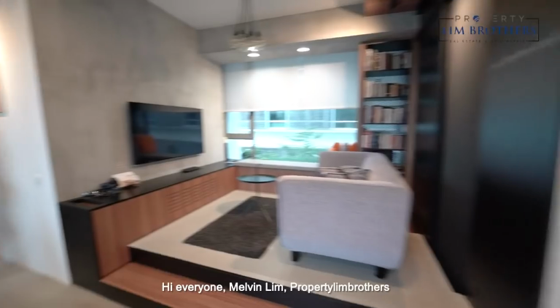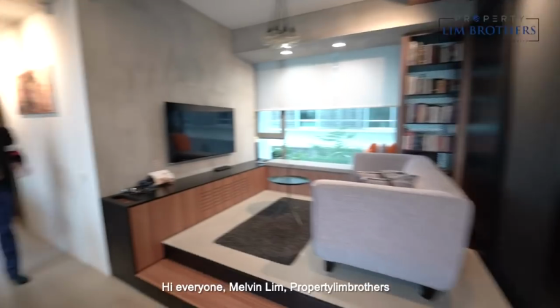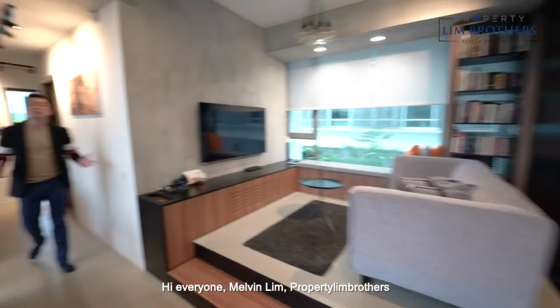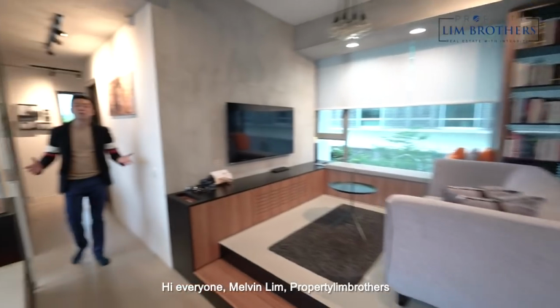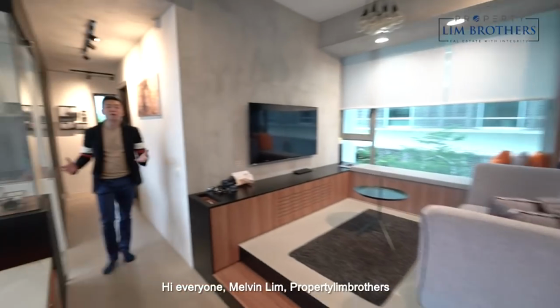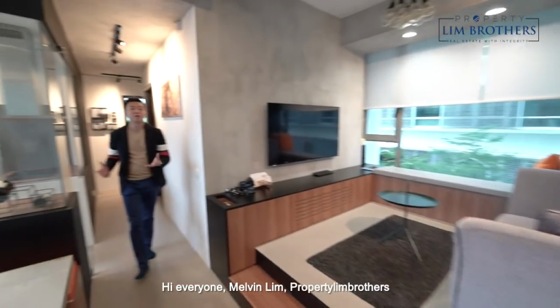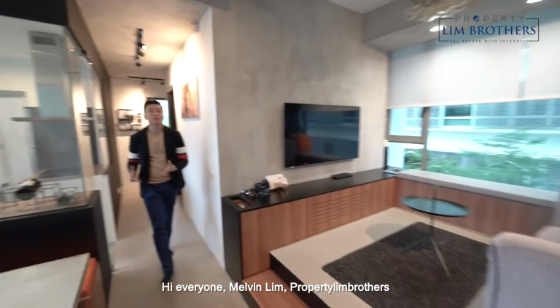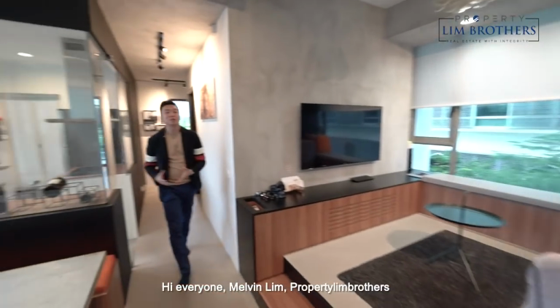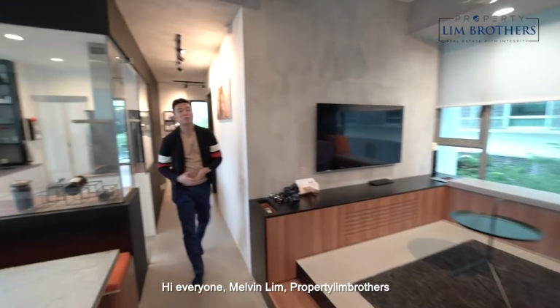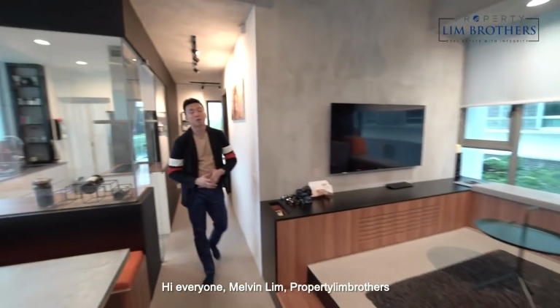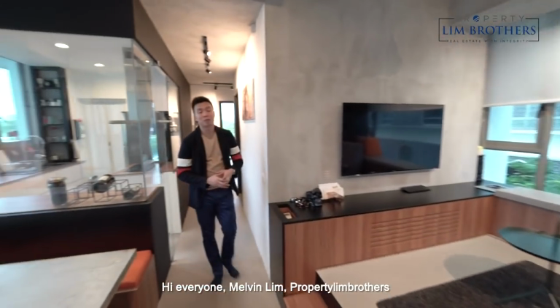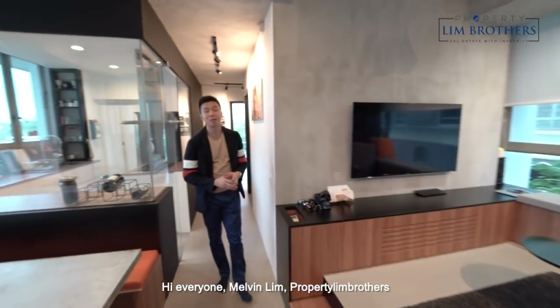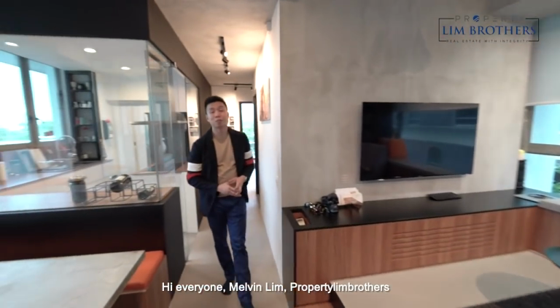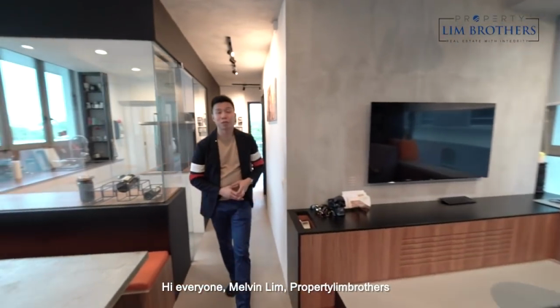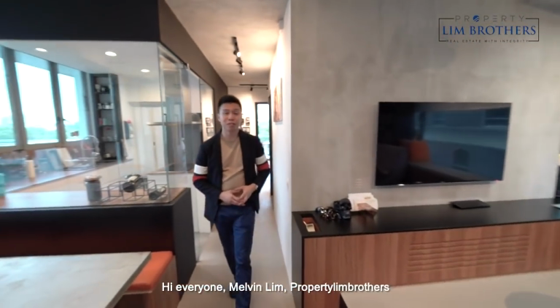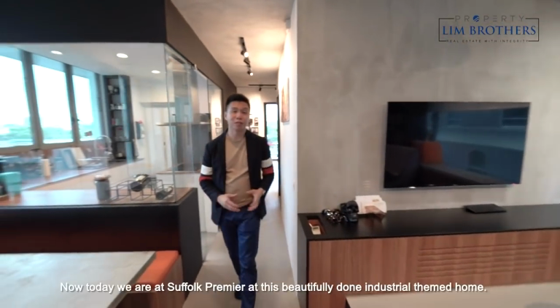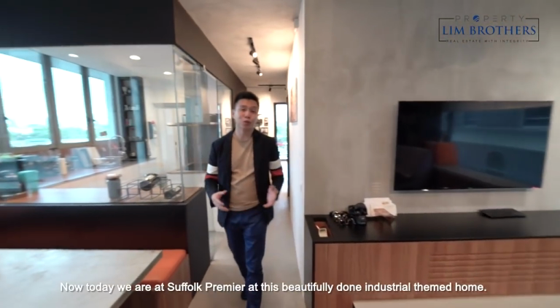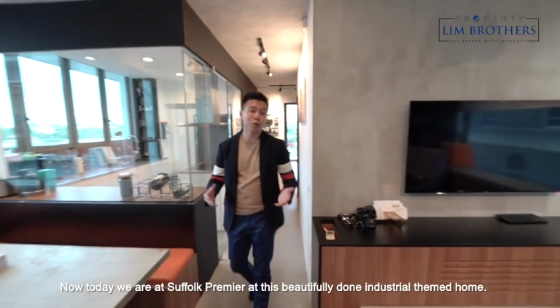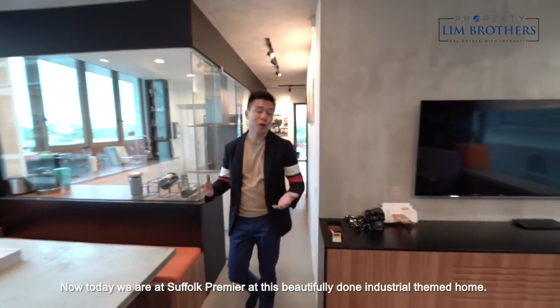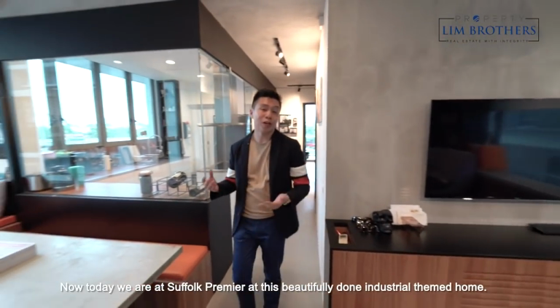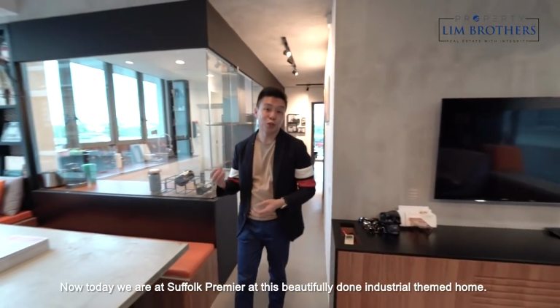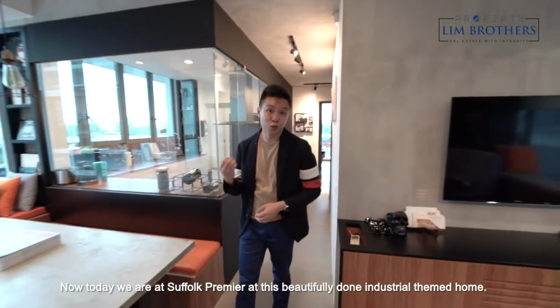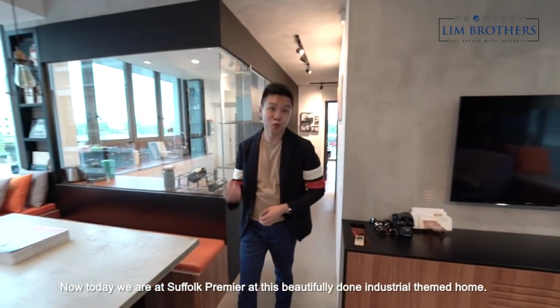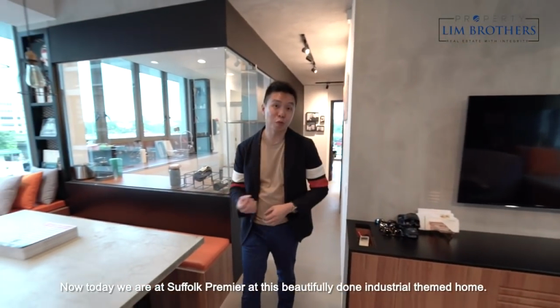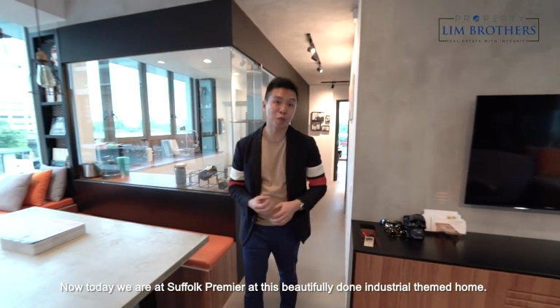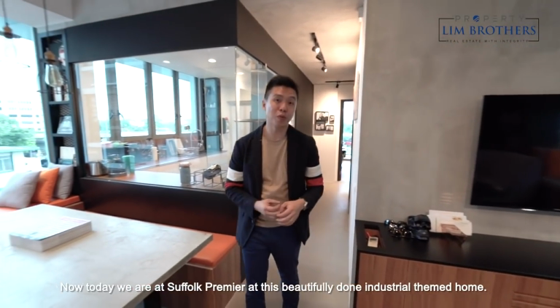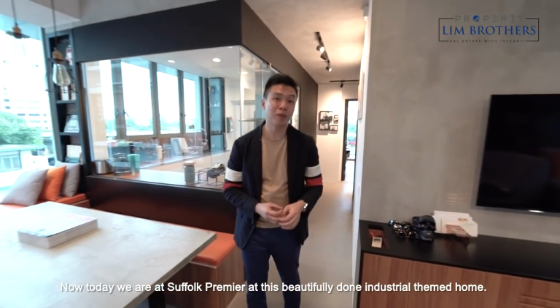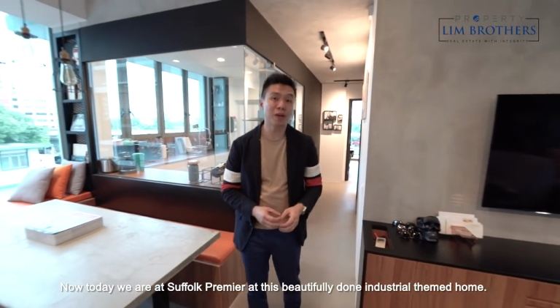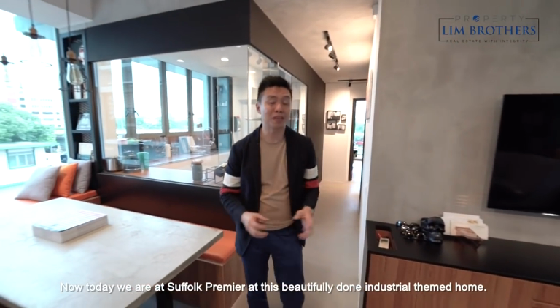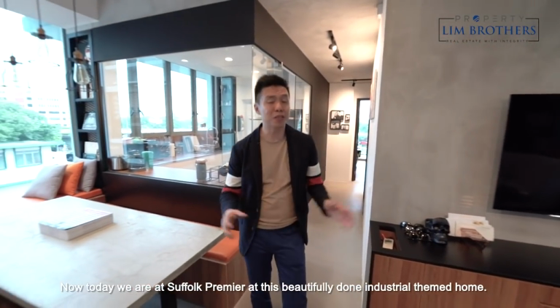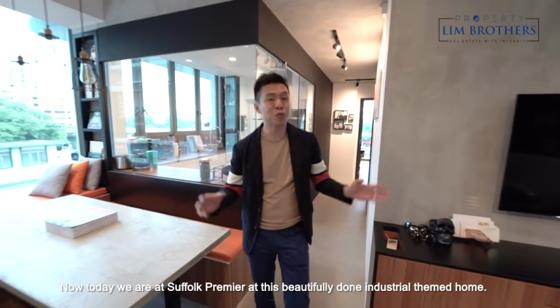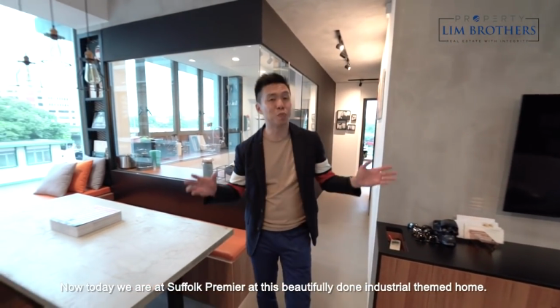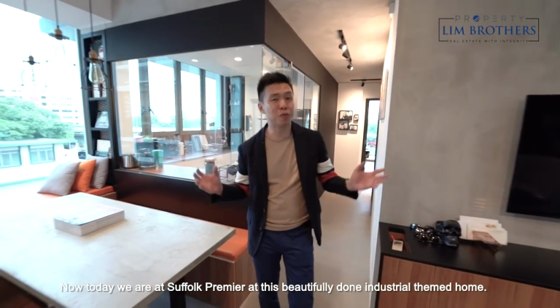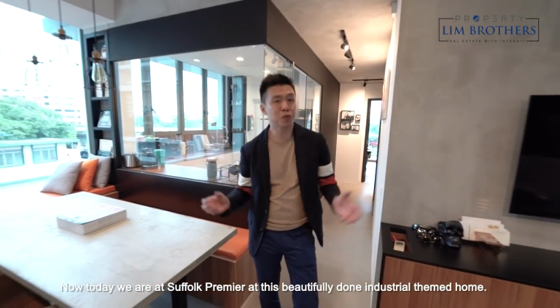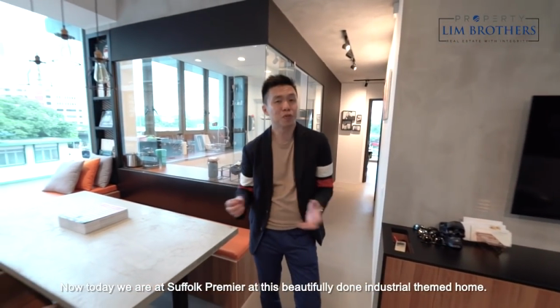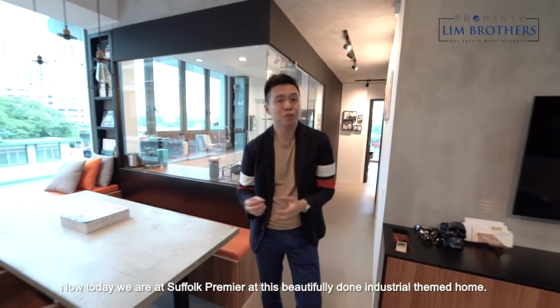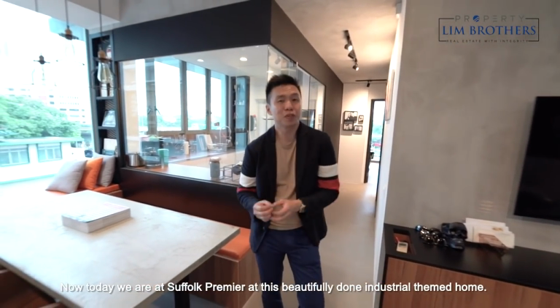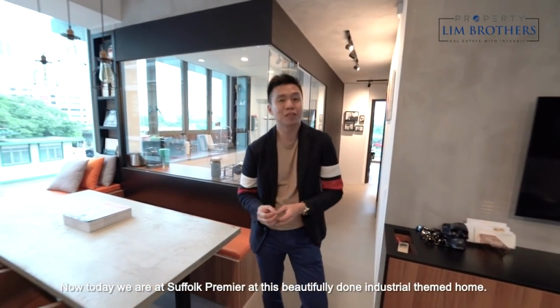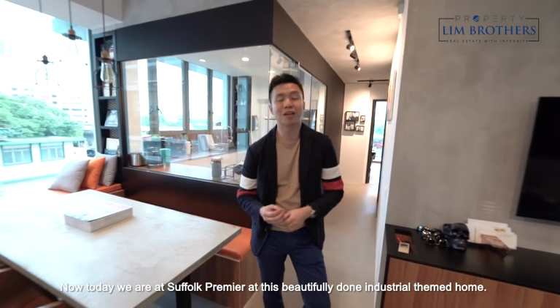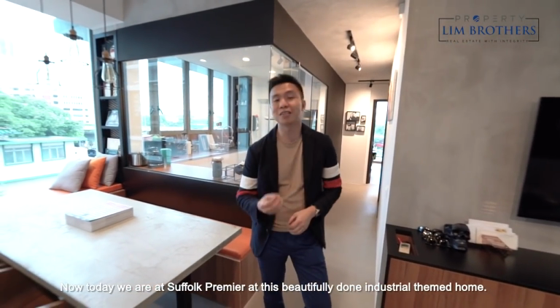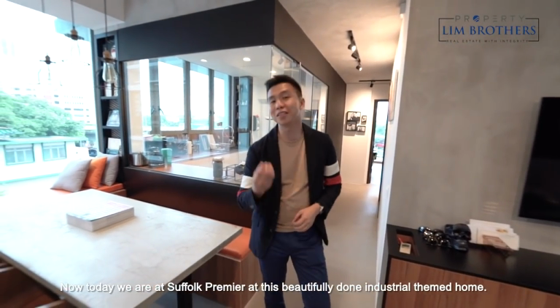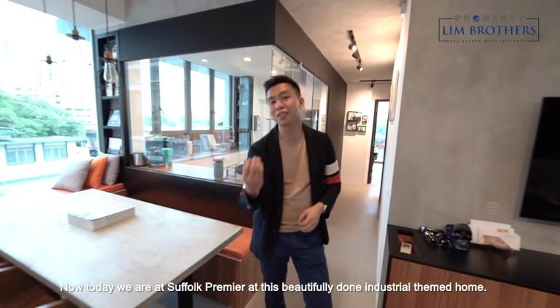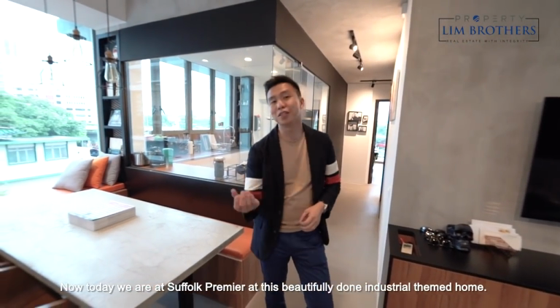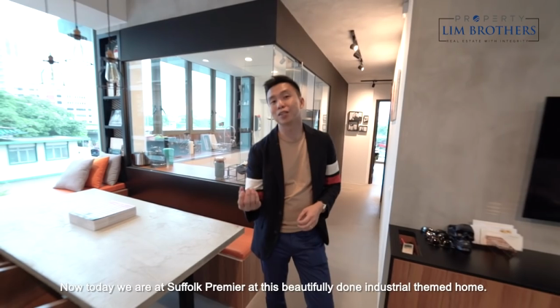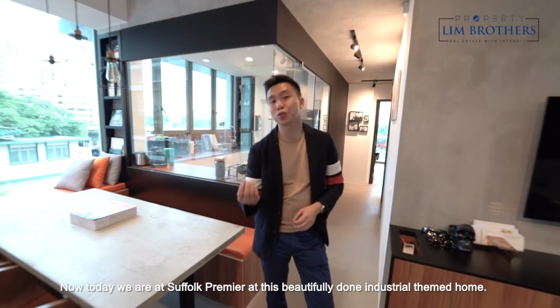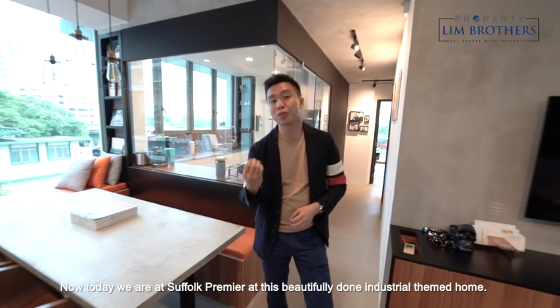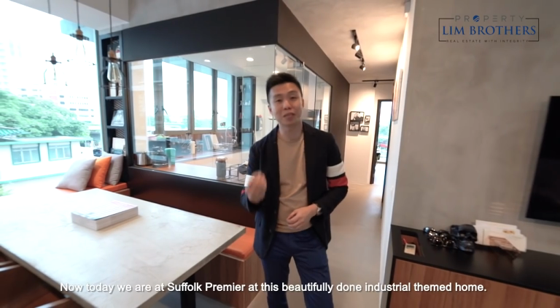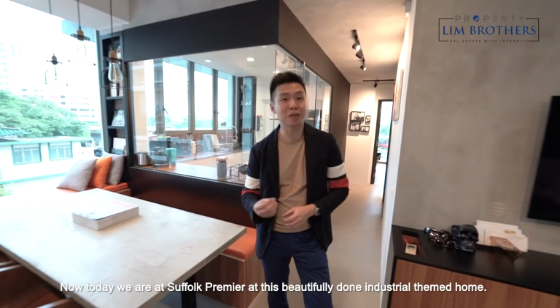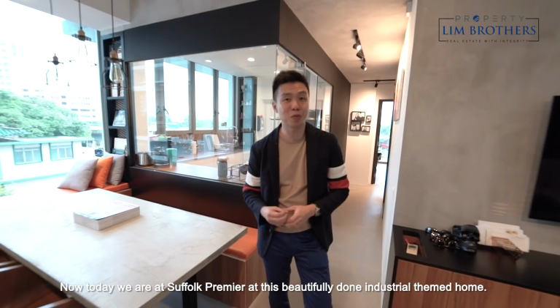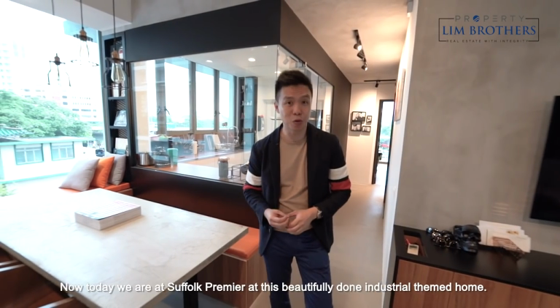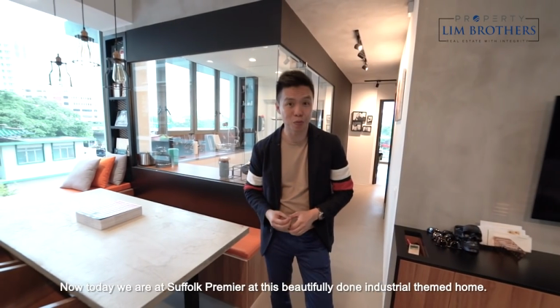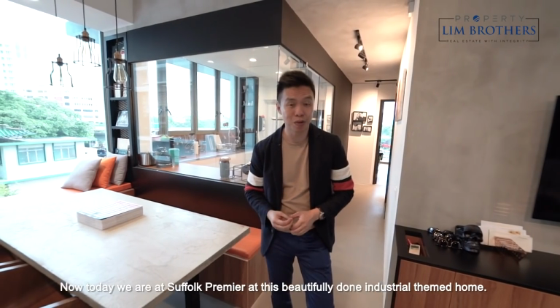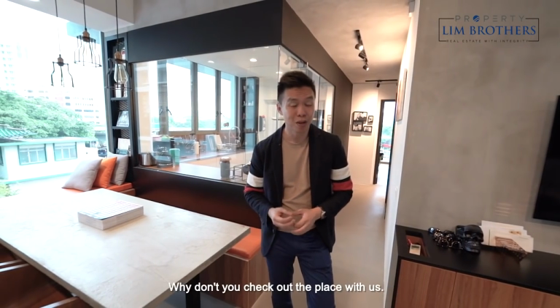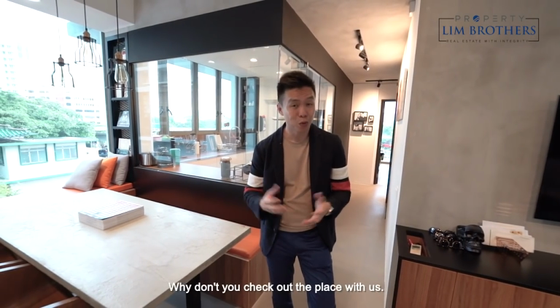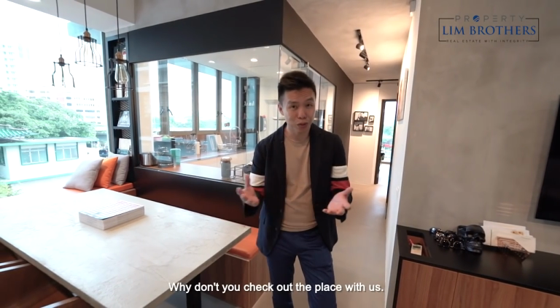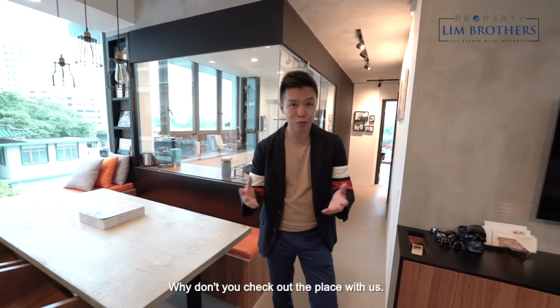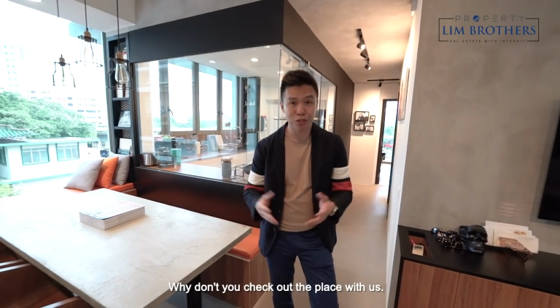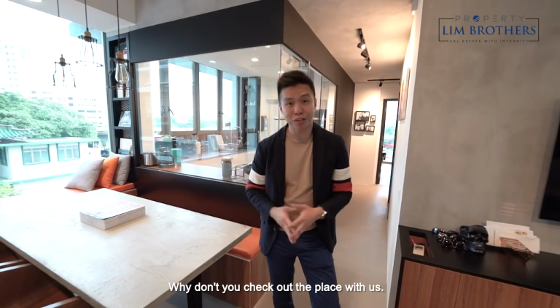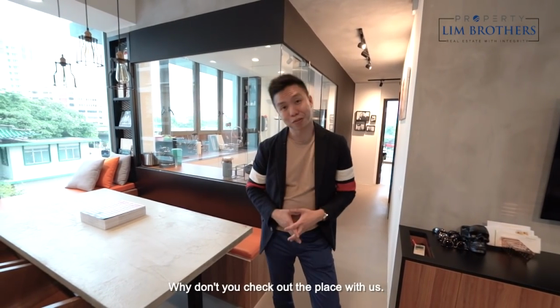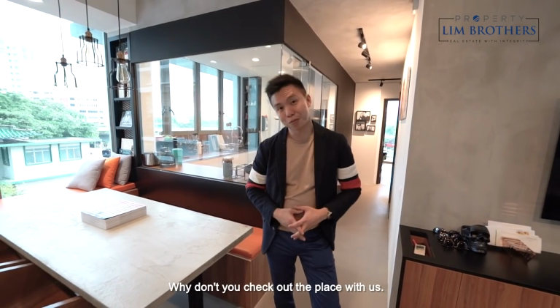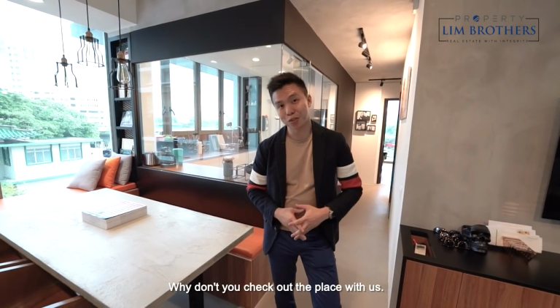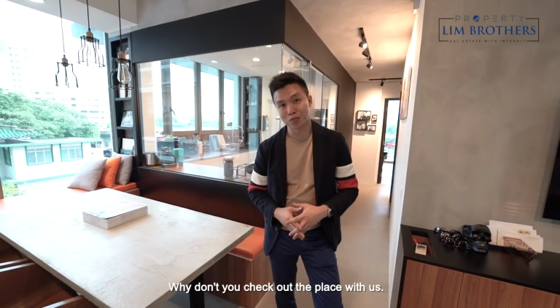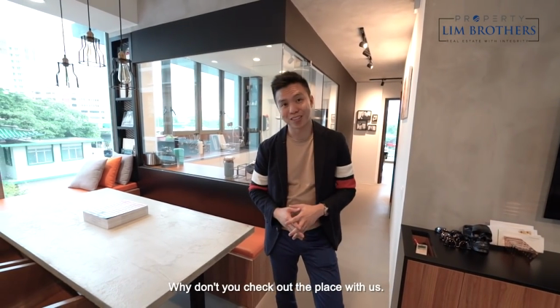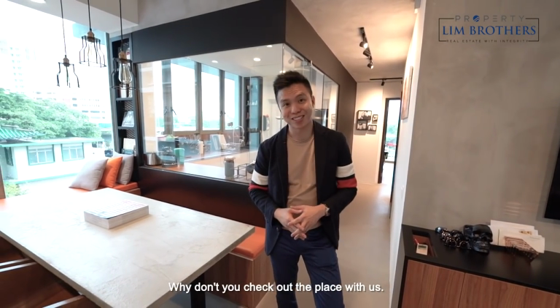Hi everyone, Melvin Linn, Properties and Brothers. Today we're at Trufort Premier at this beautifully done industrial themed home. Why don't you check out the place with us?